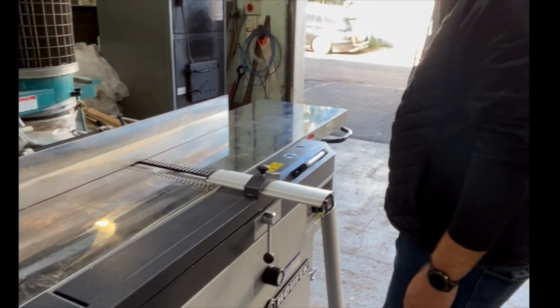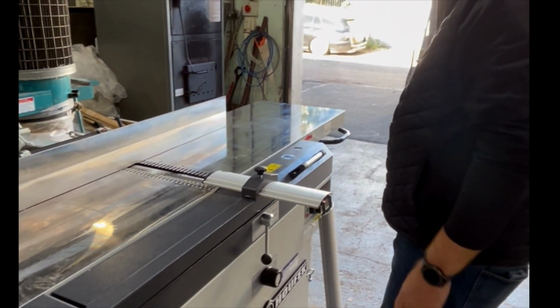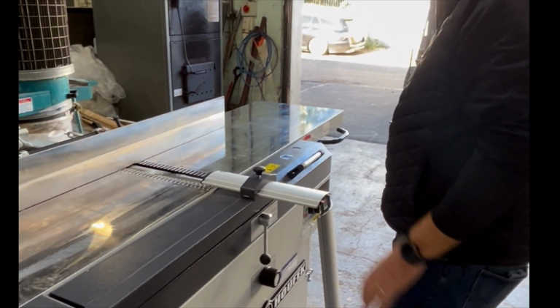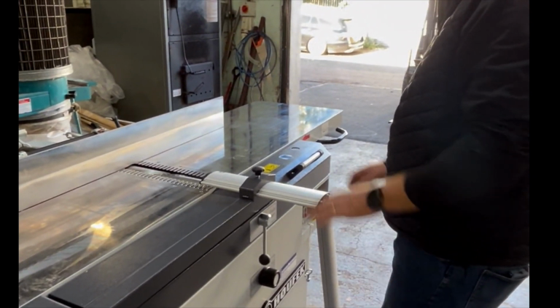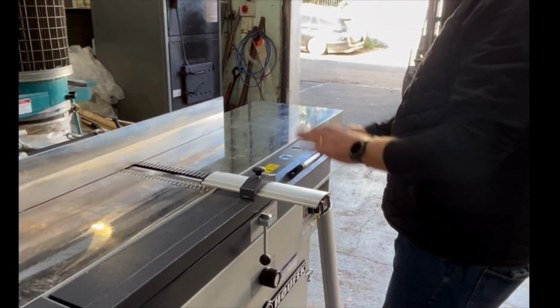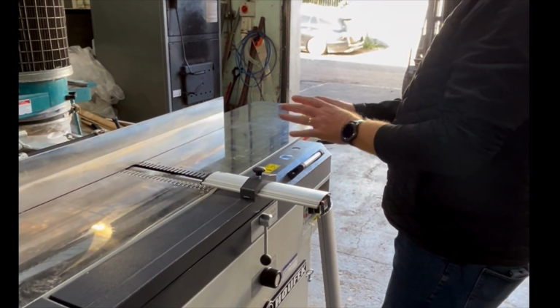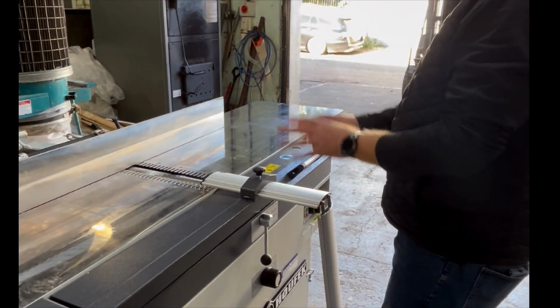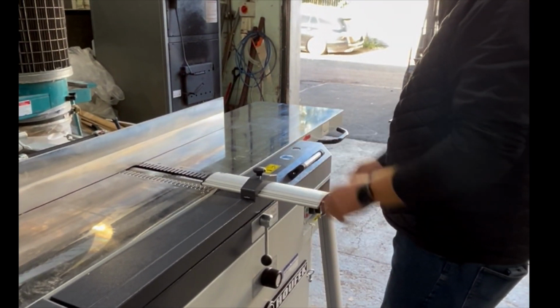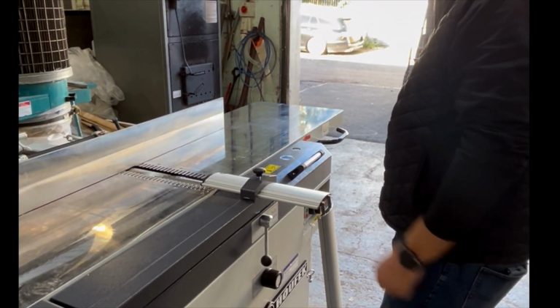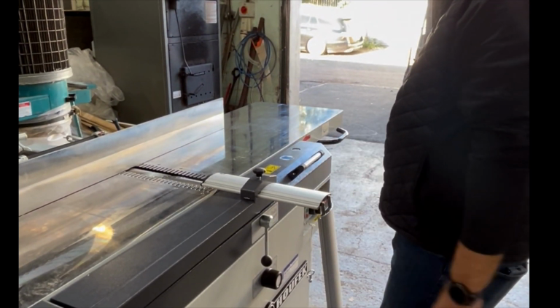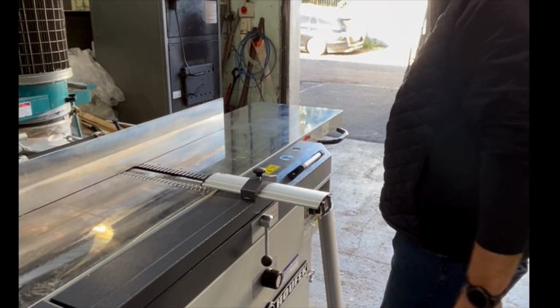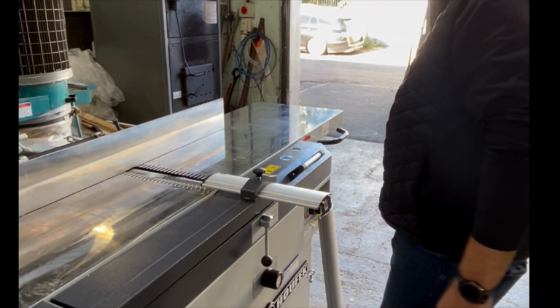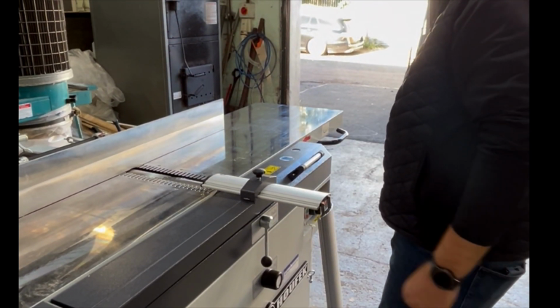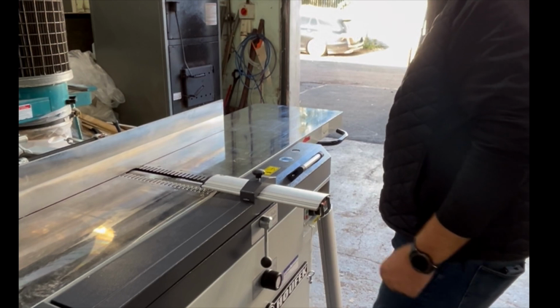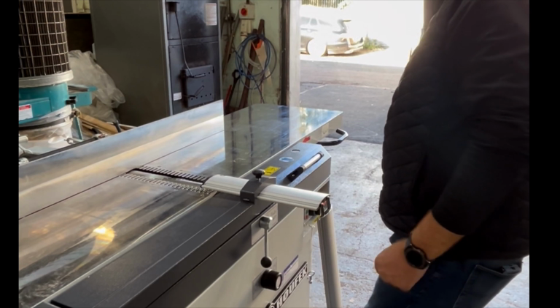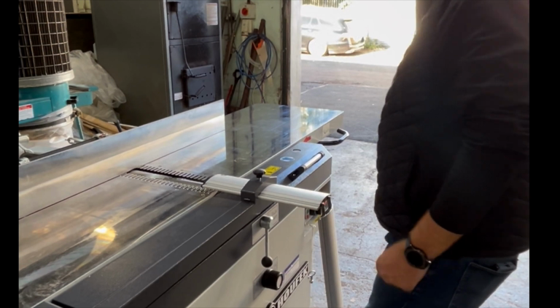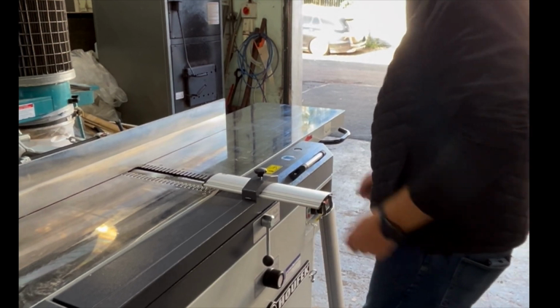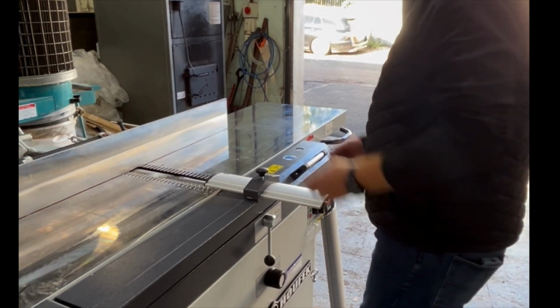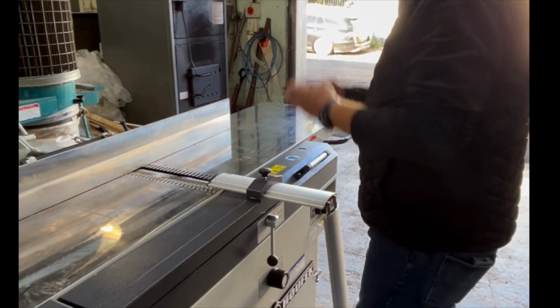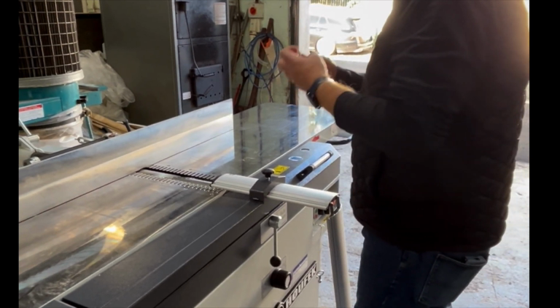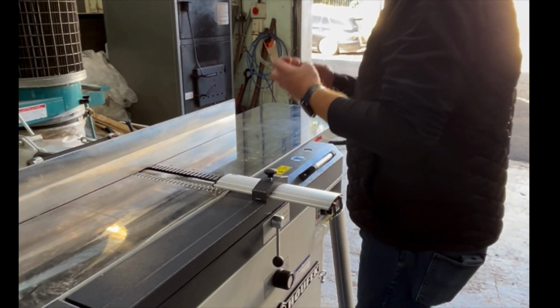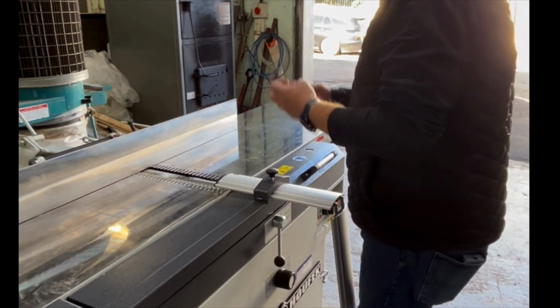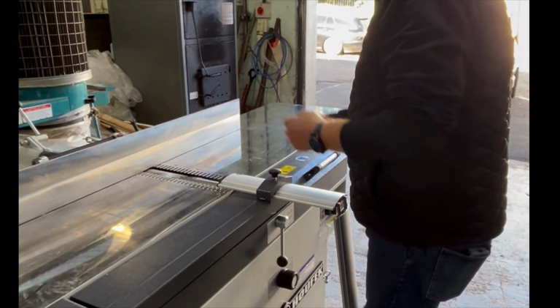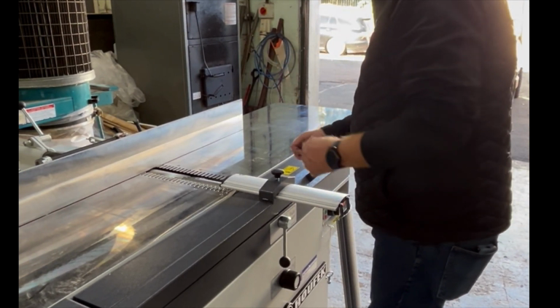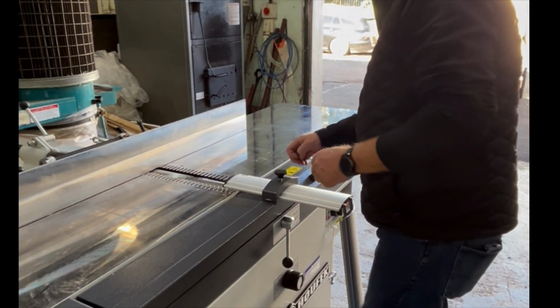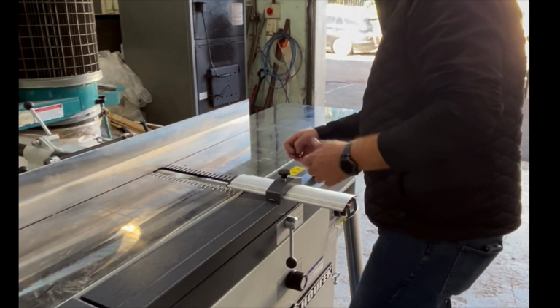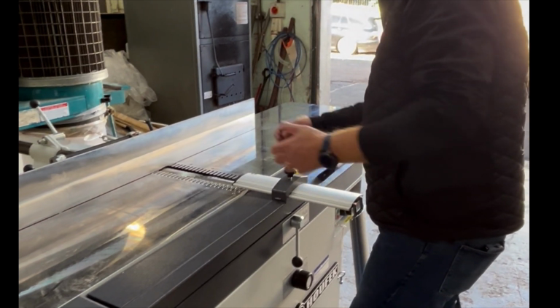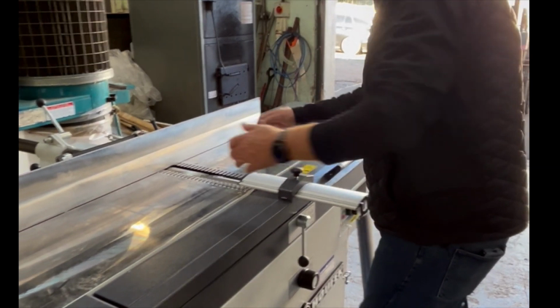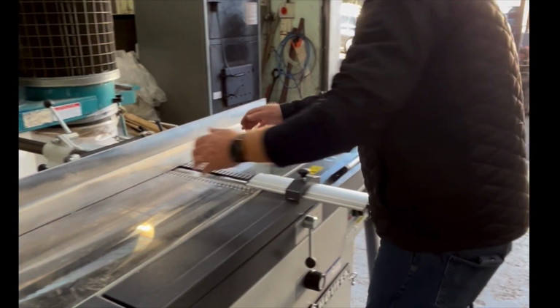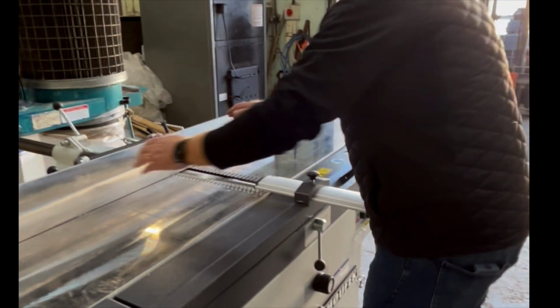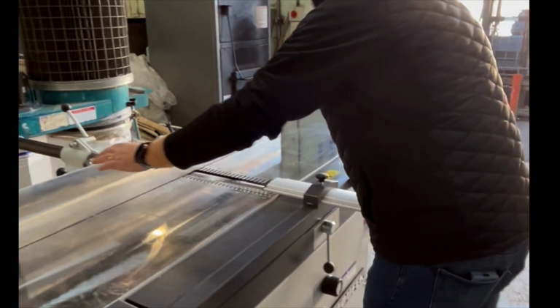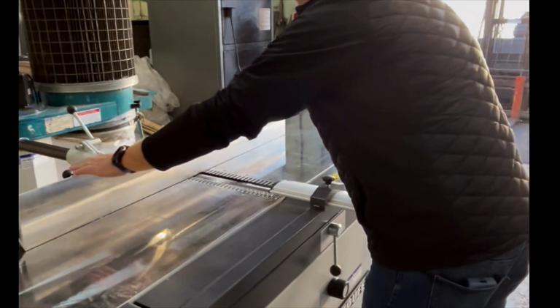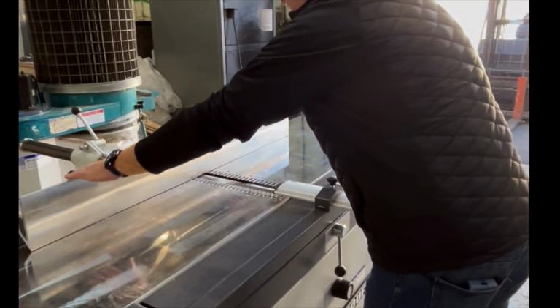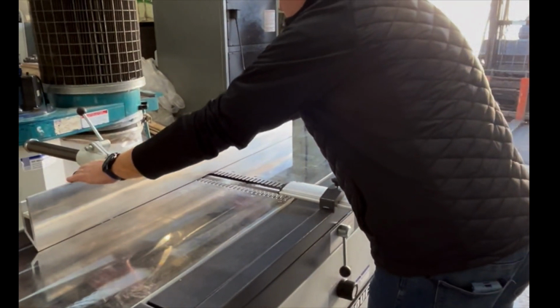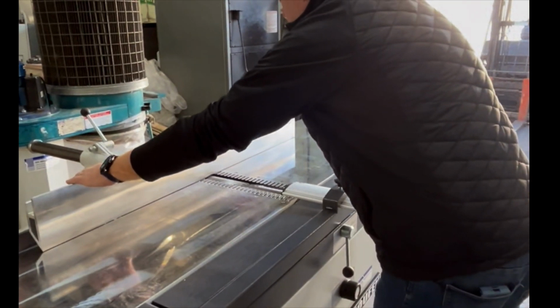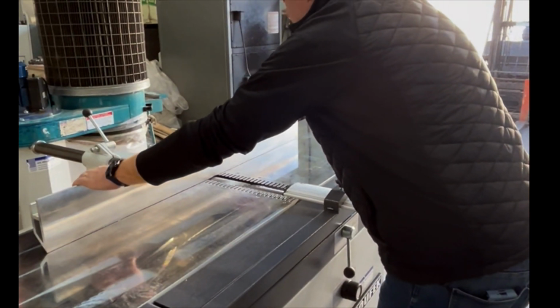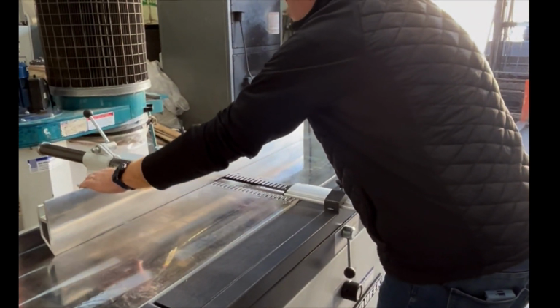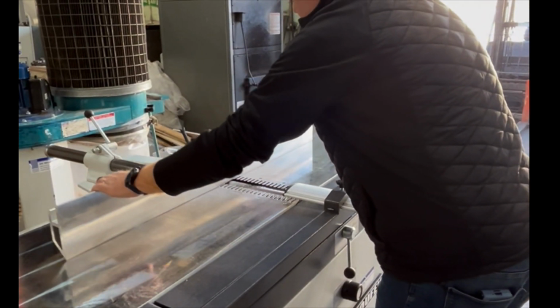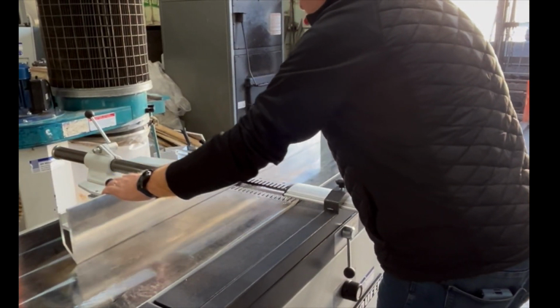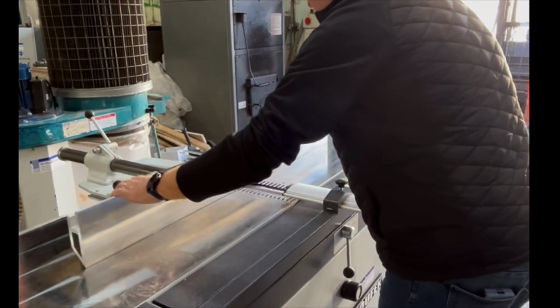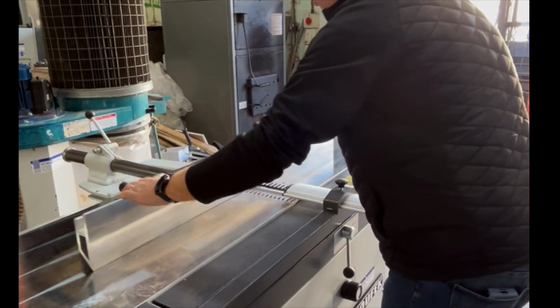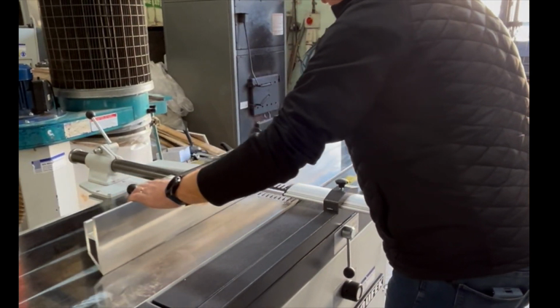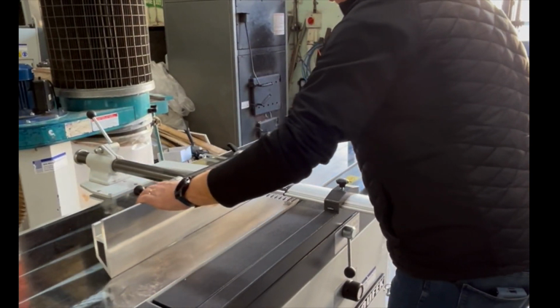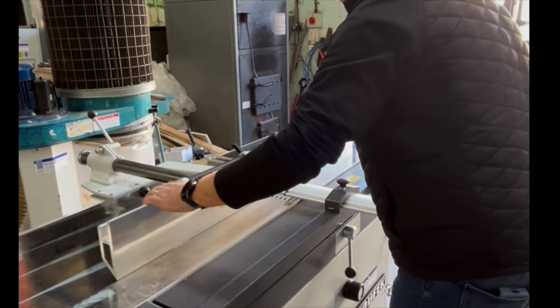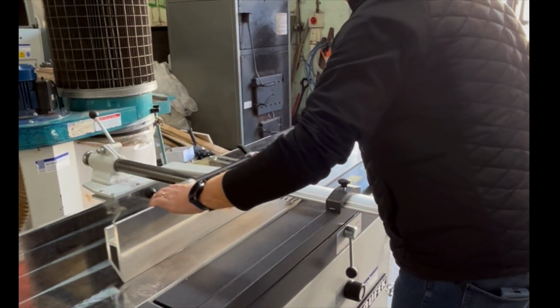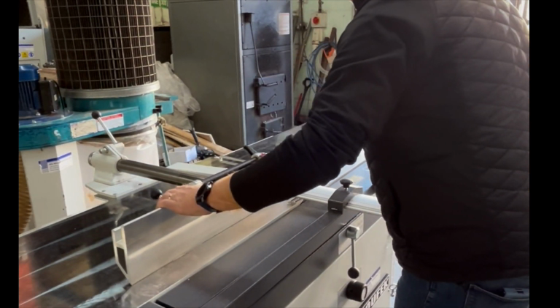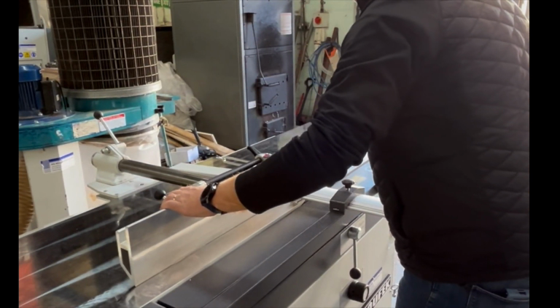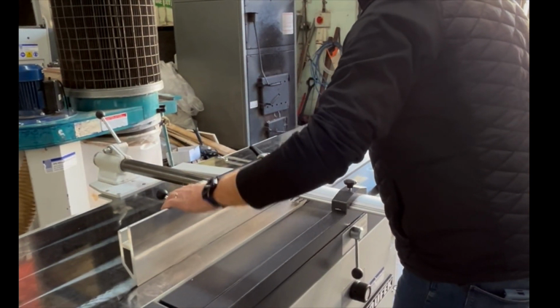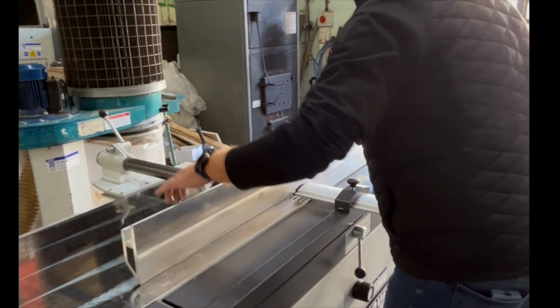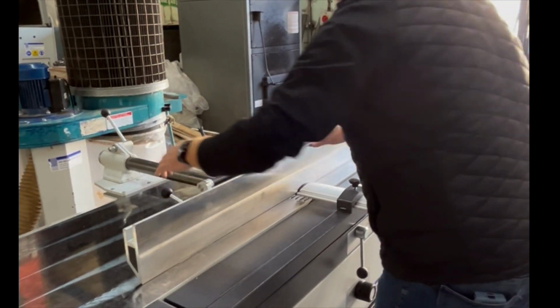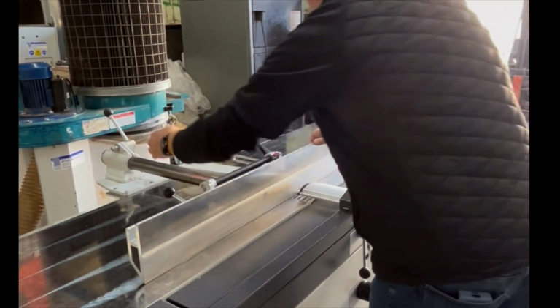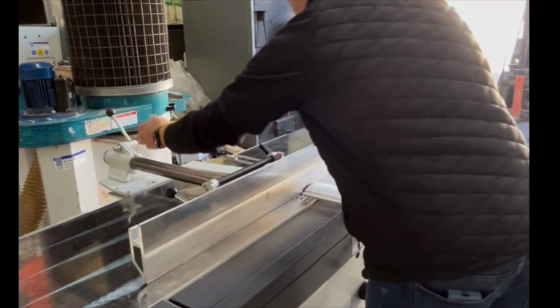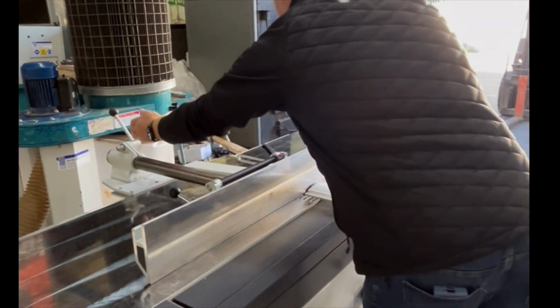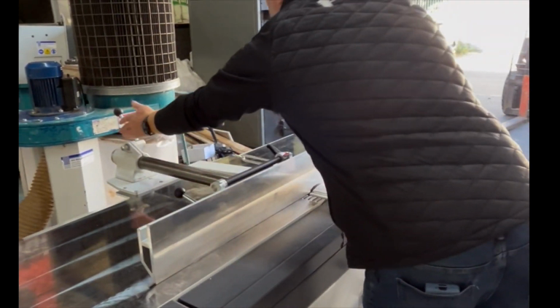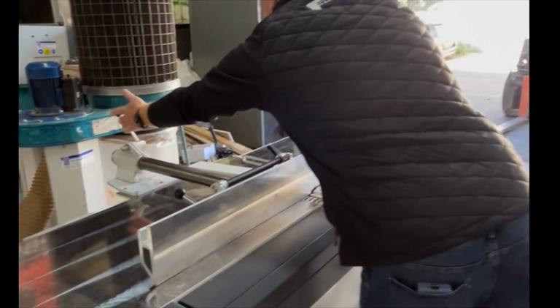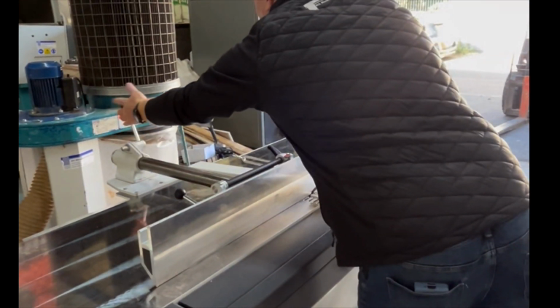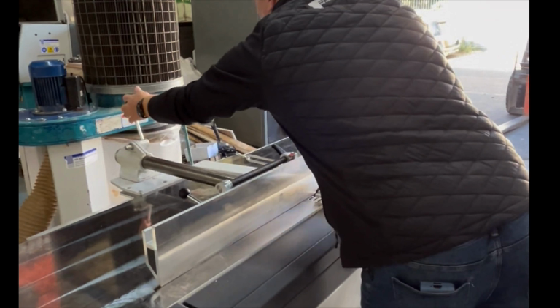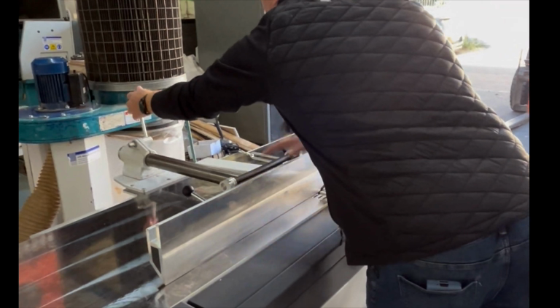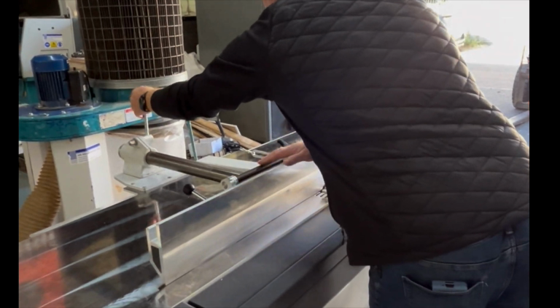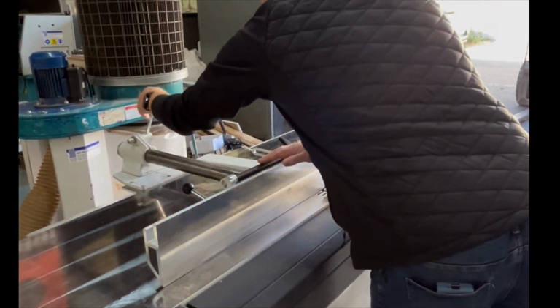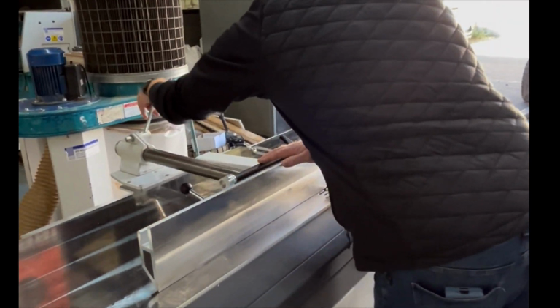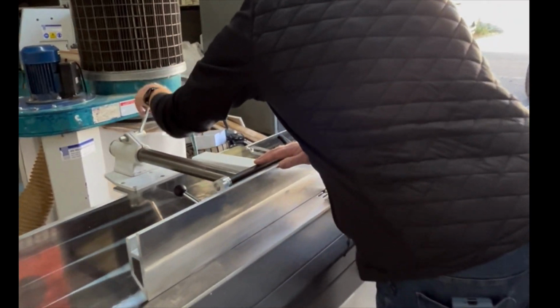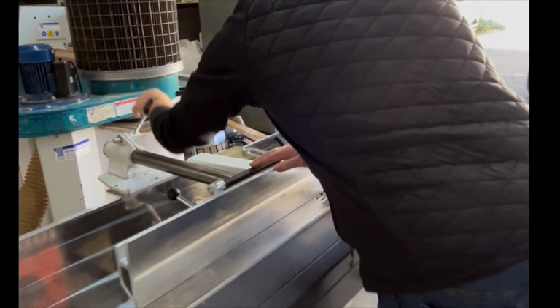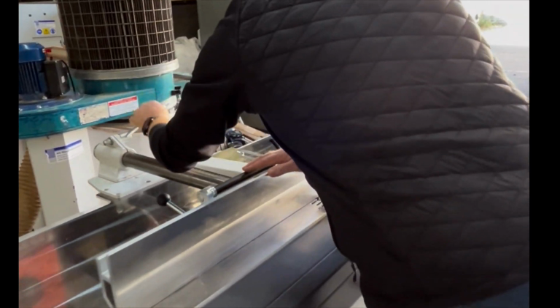It also helps quite a bit with the dust extraction because it breaks the chips and the curling shavings down in size and makes it easier on your dust extraction.